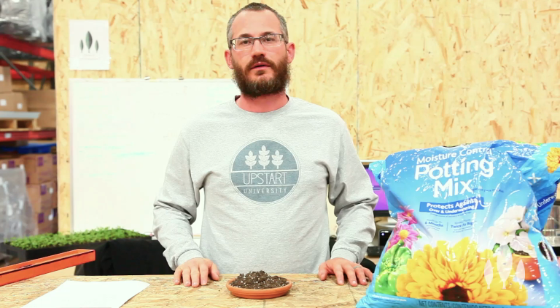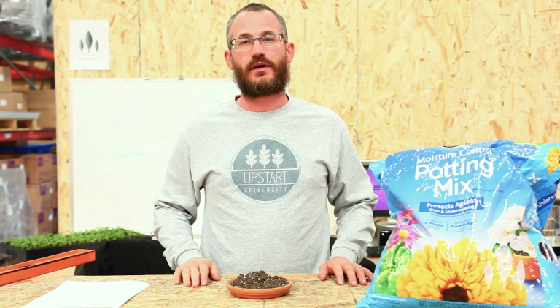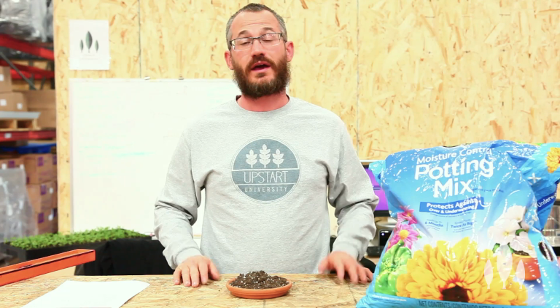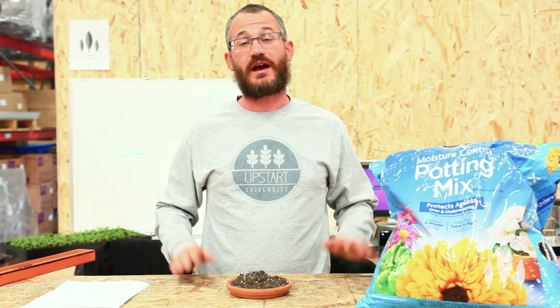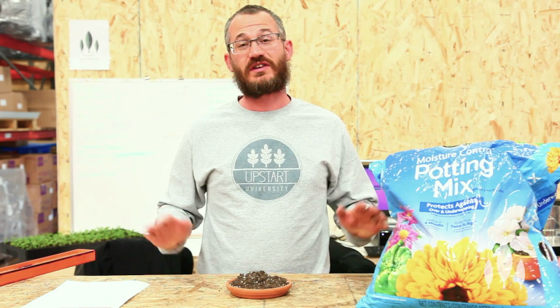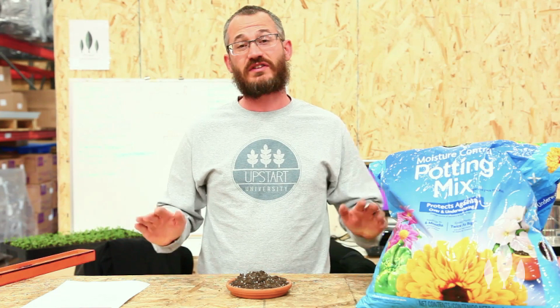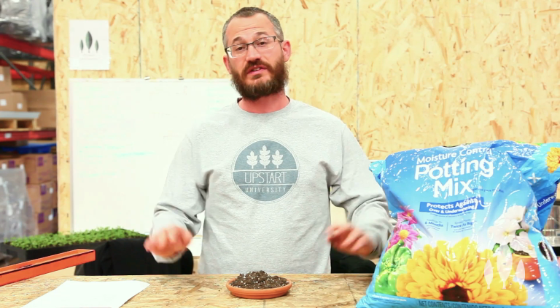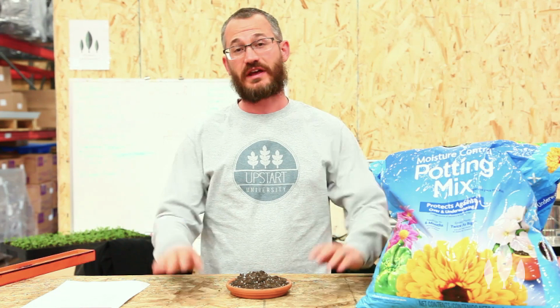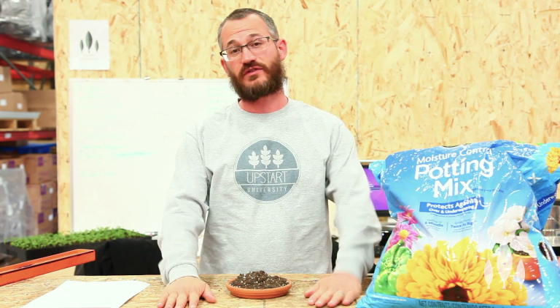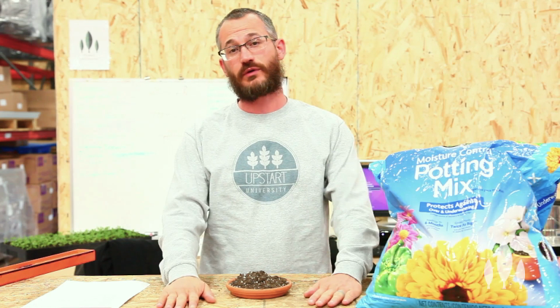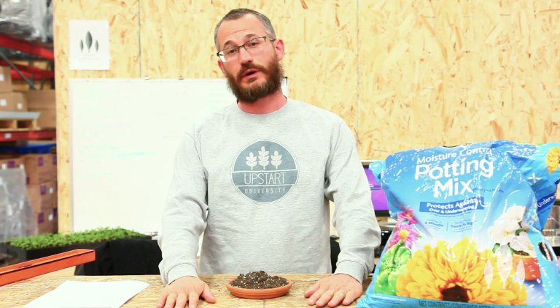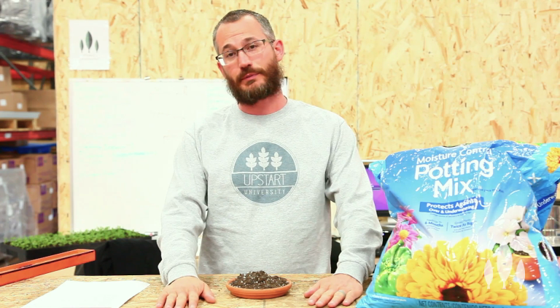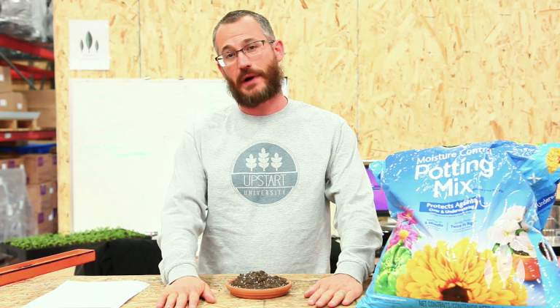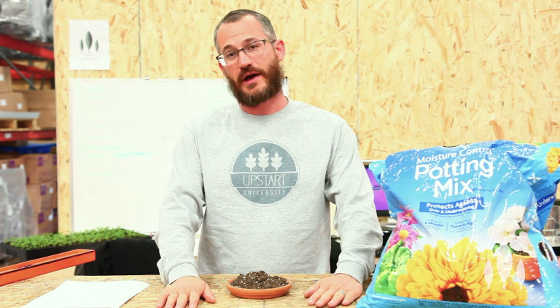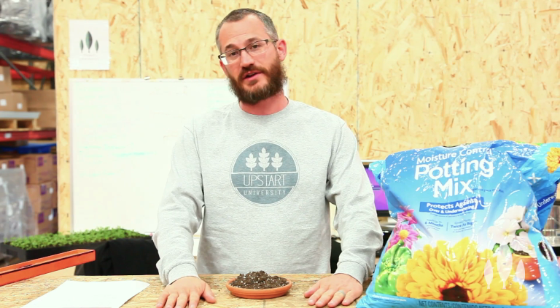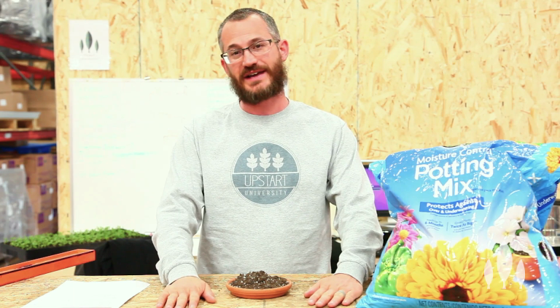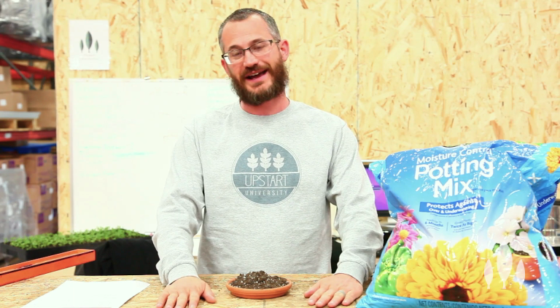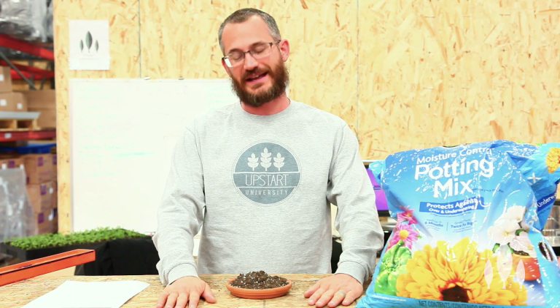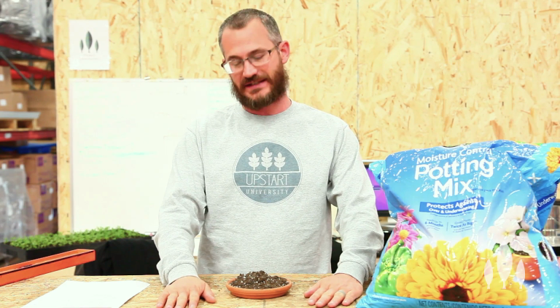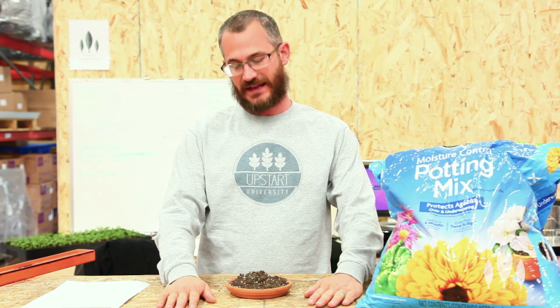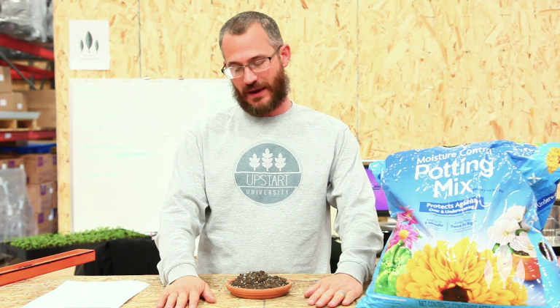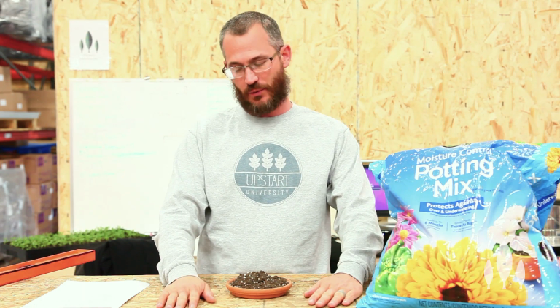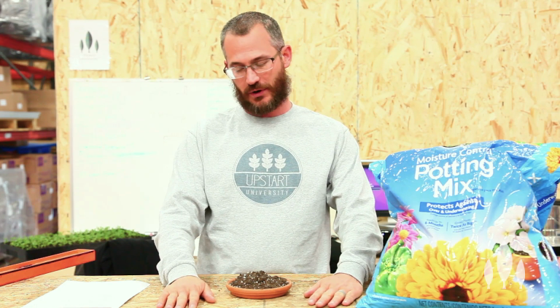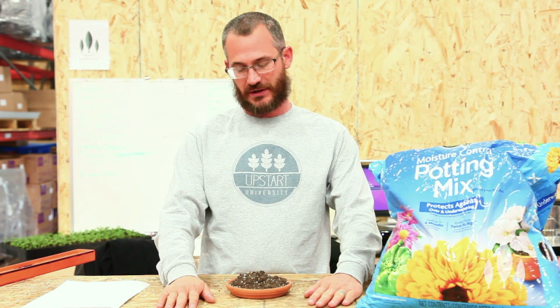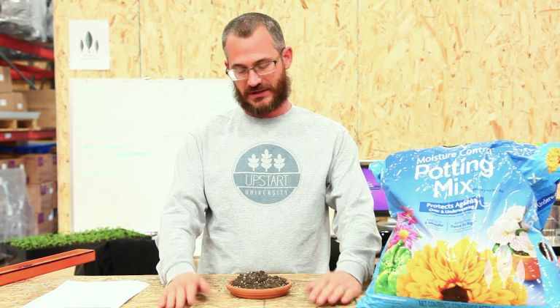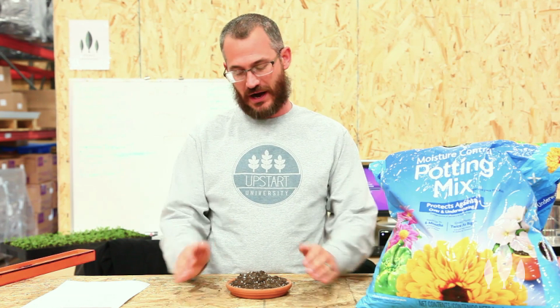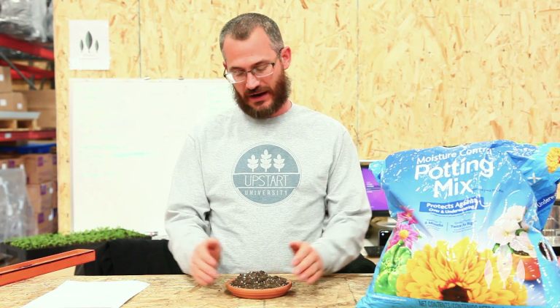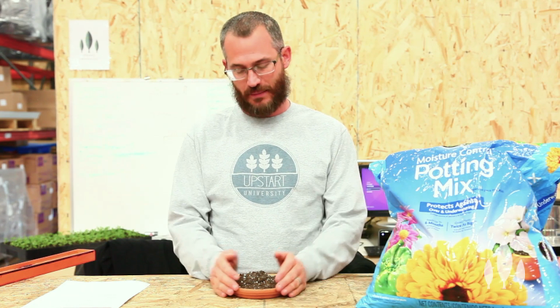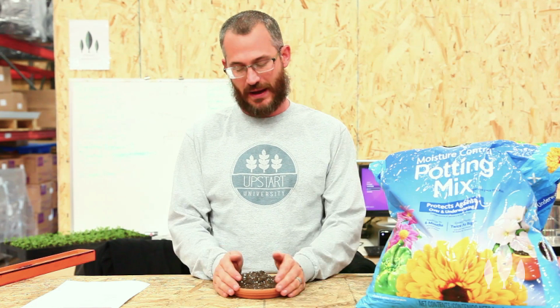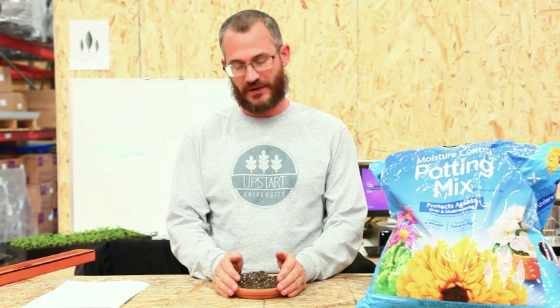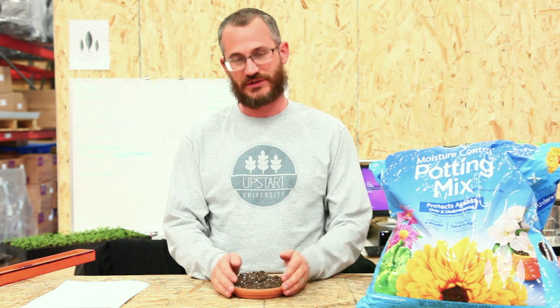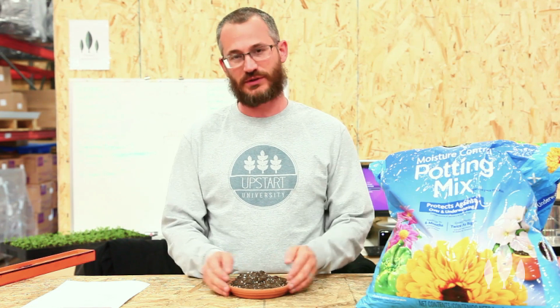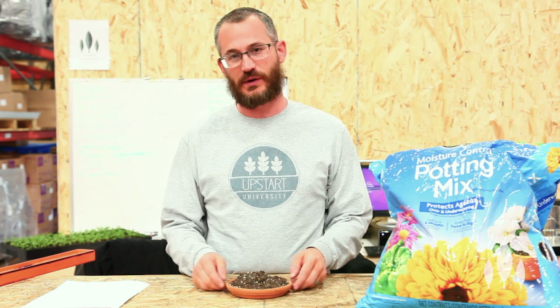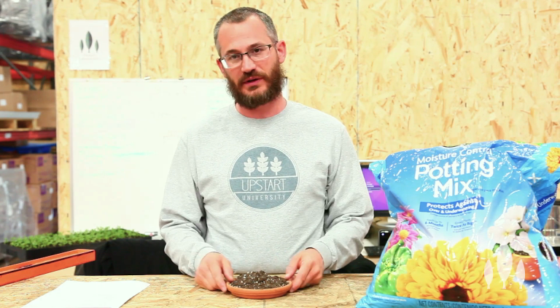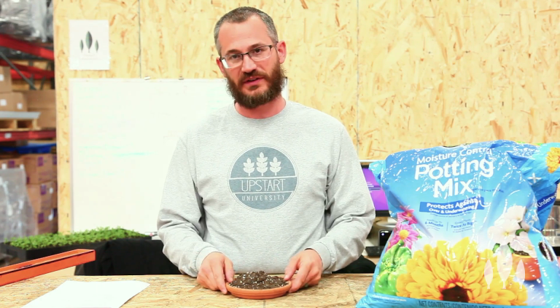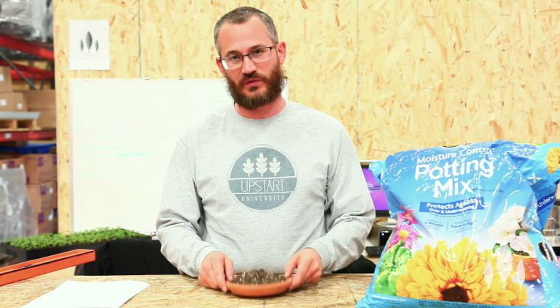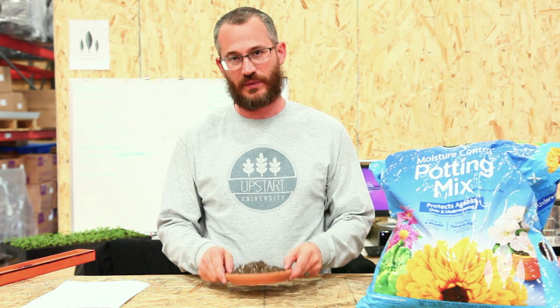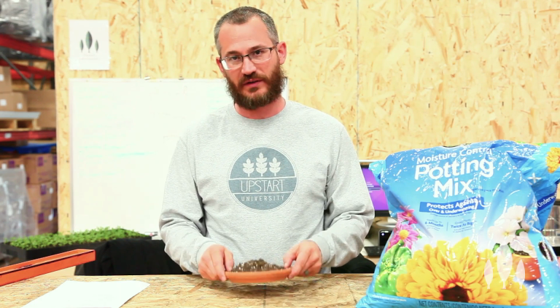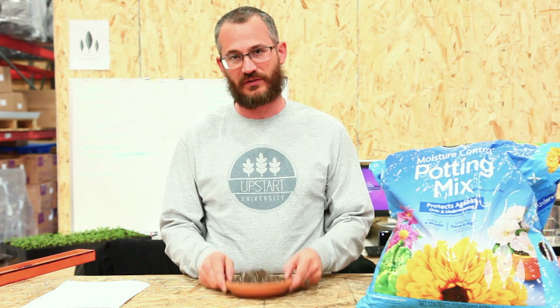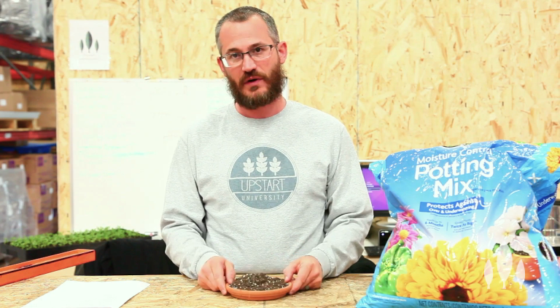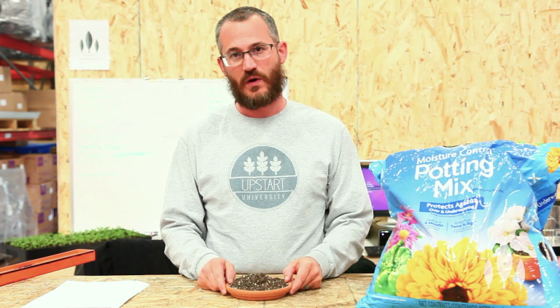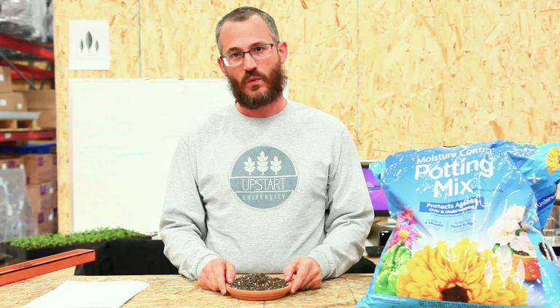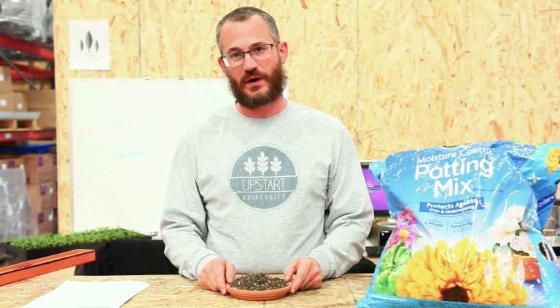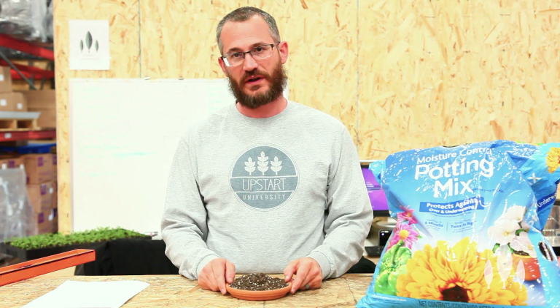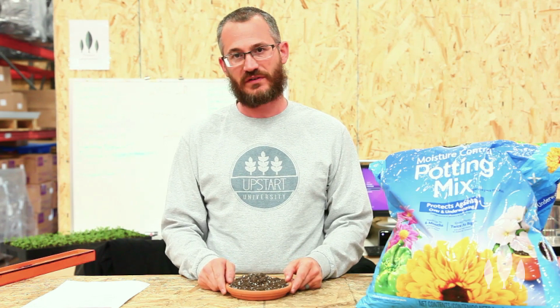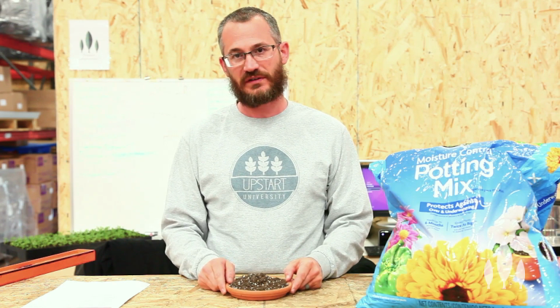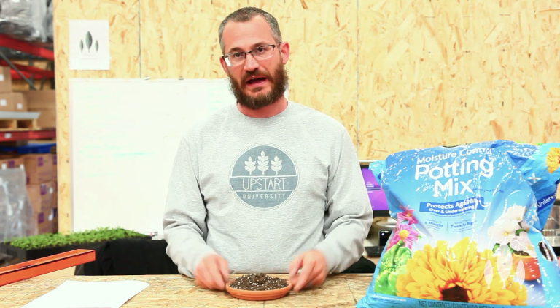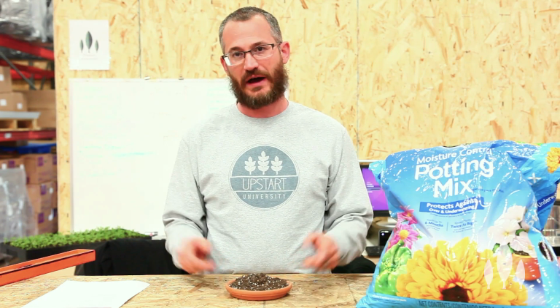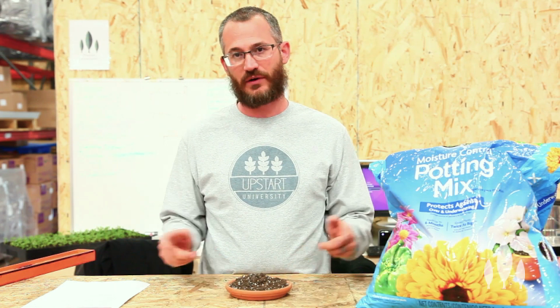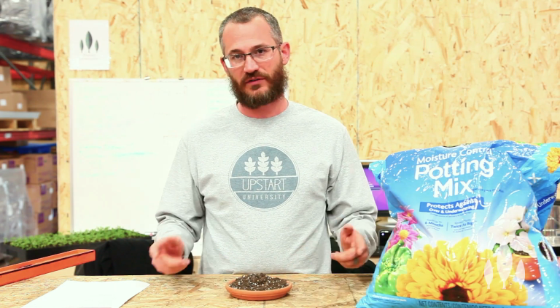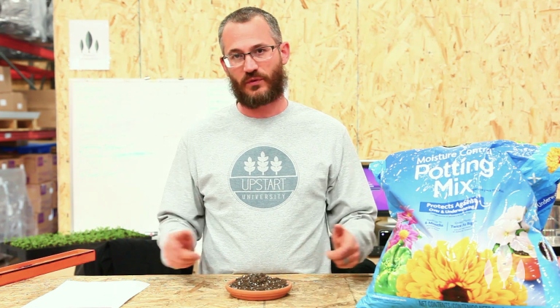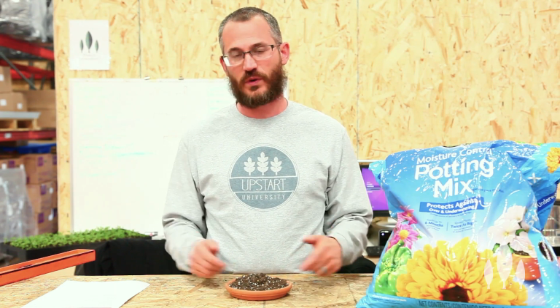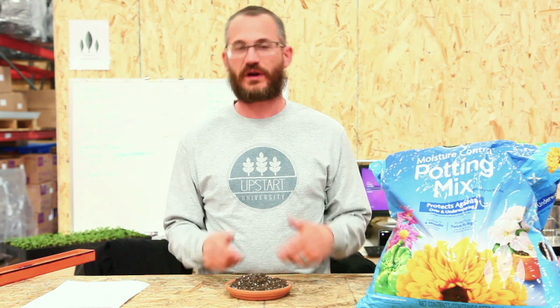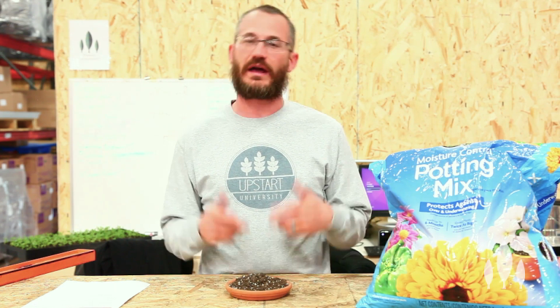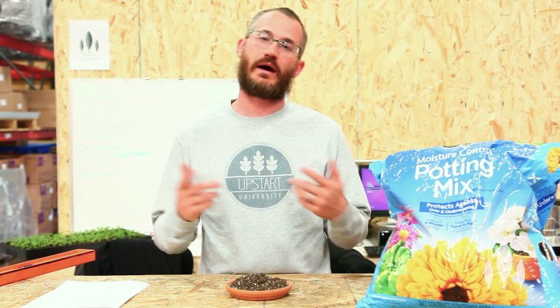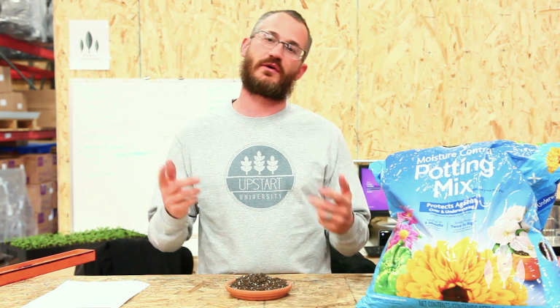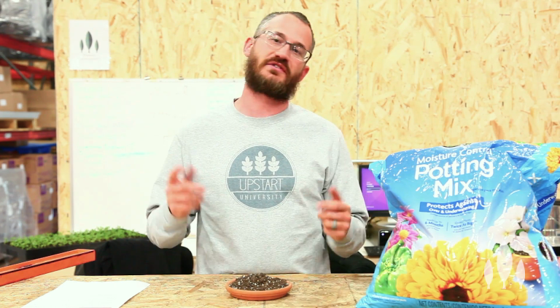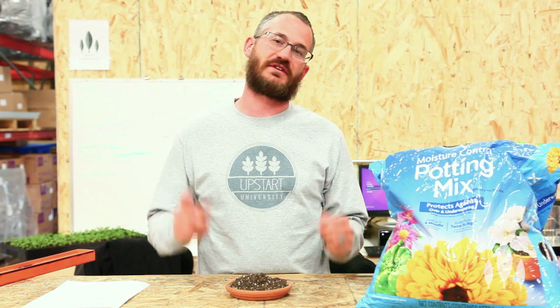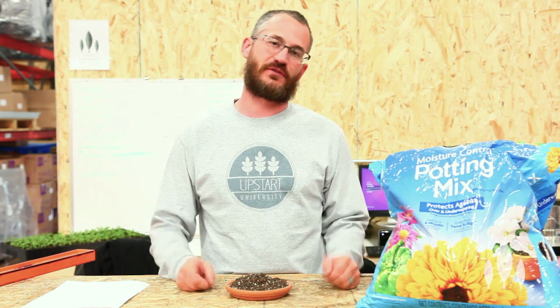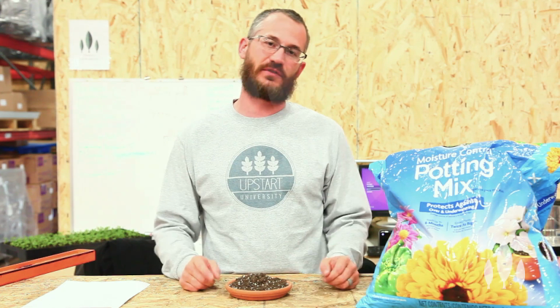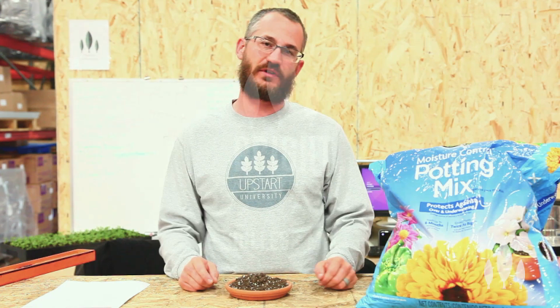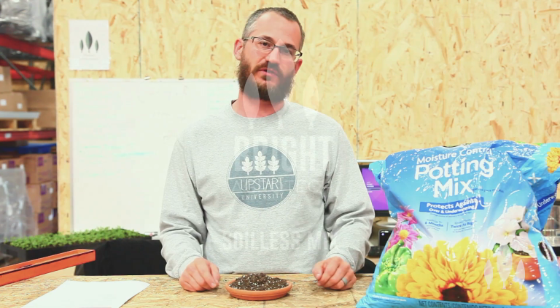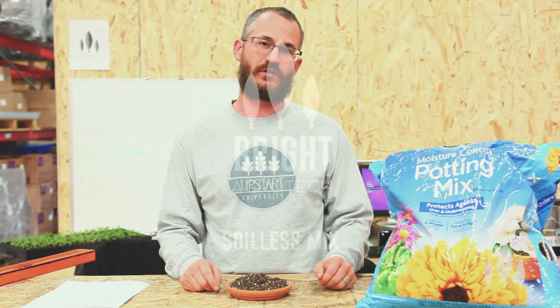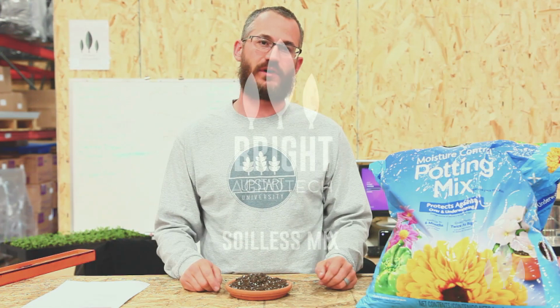Hey guys, this is Nate Story with Bright Agrotech, and today we're going to talk about soilless mix. What is it? How does it work? How is it different than soil?